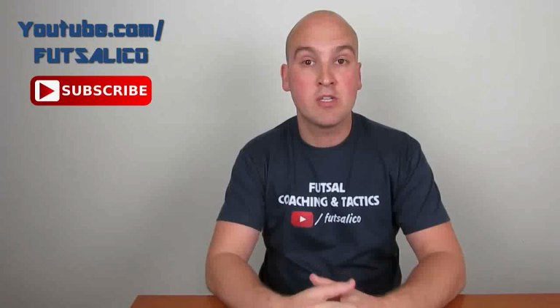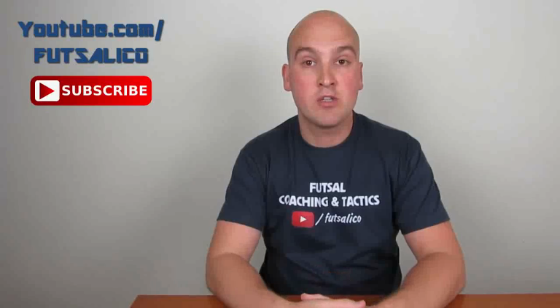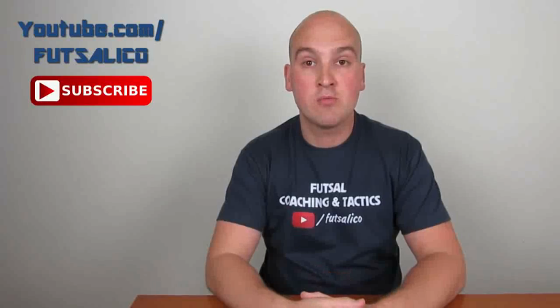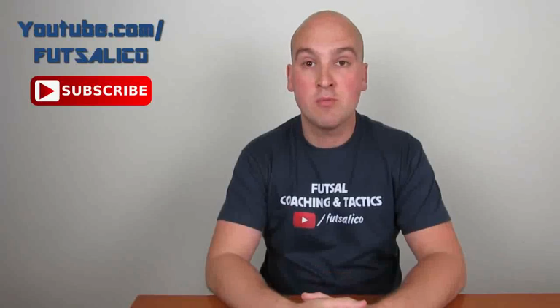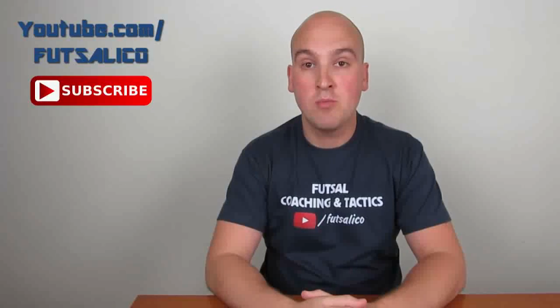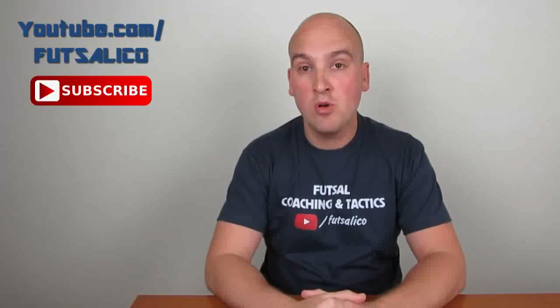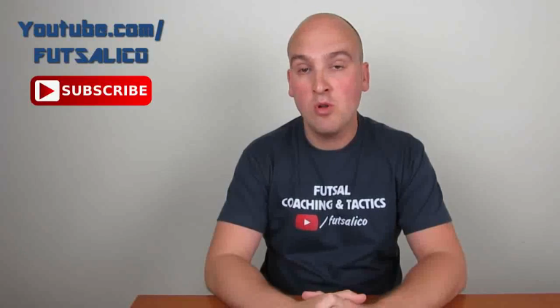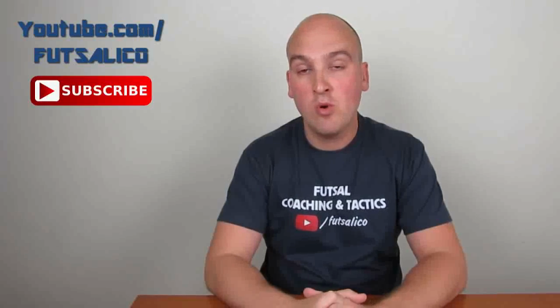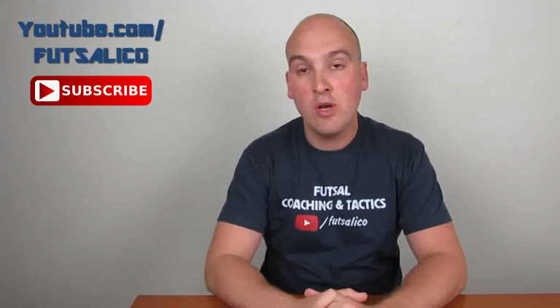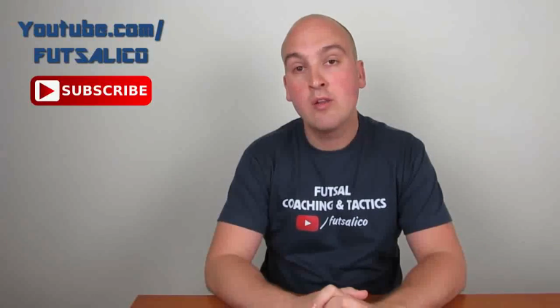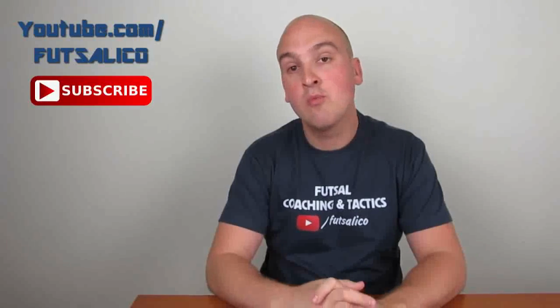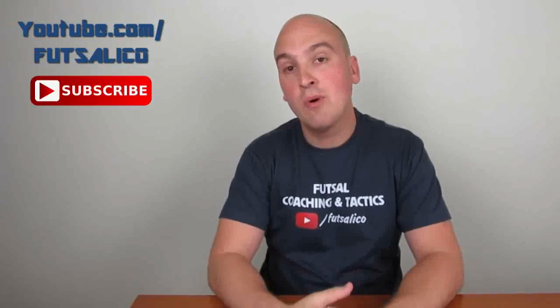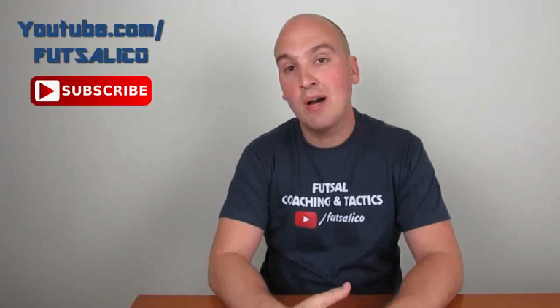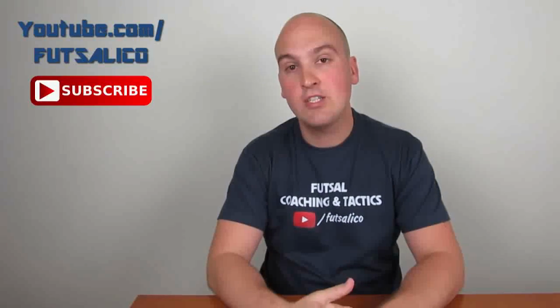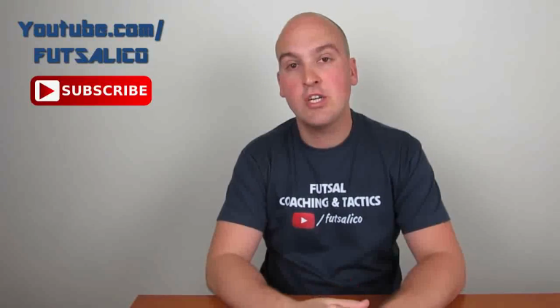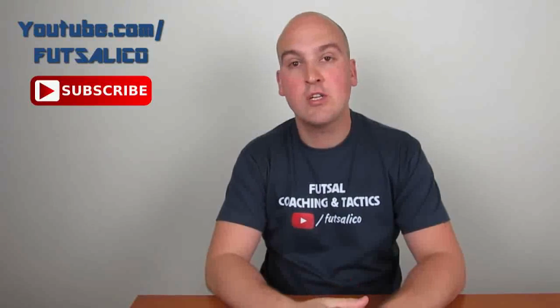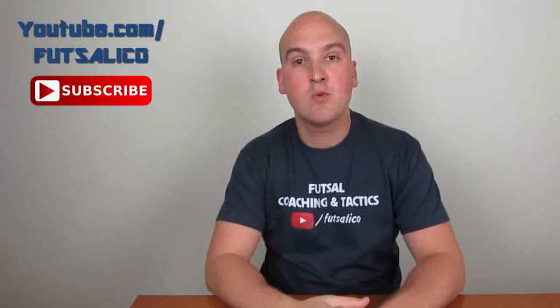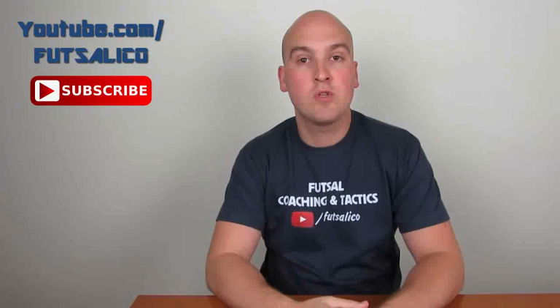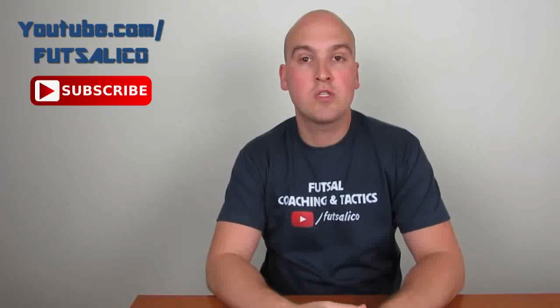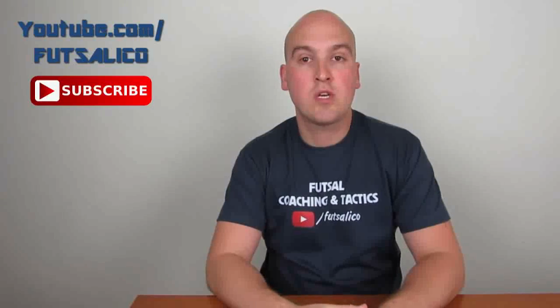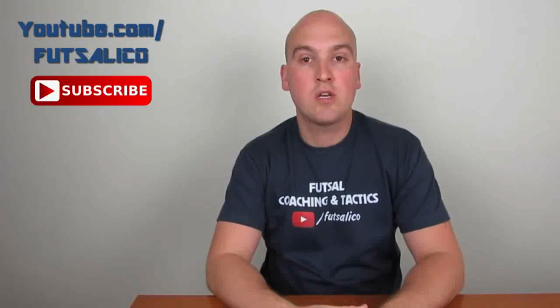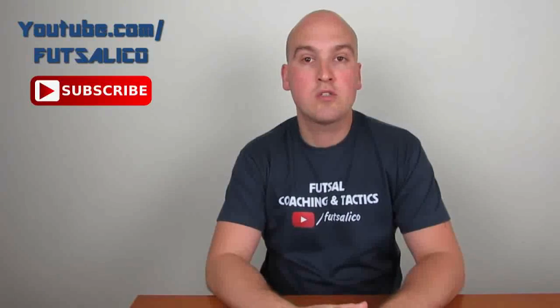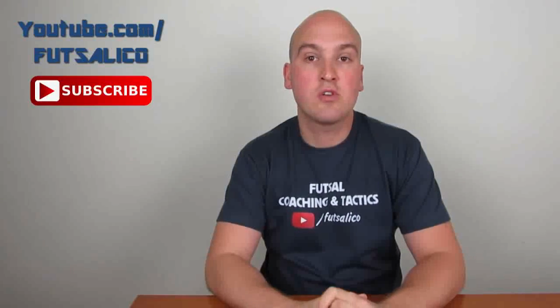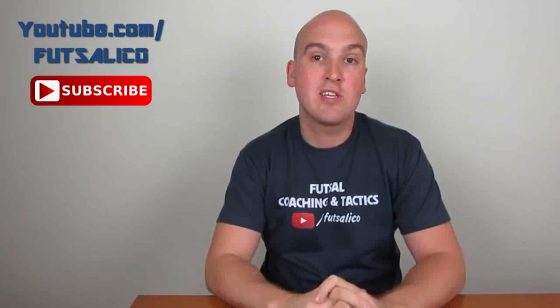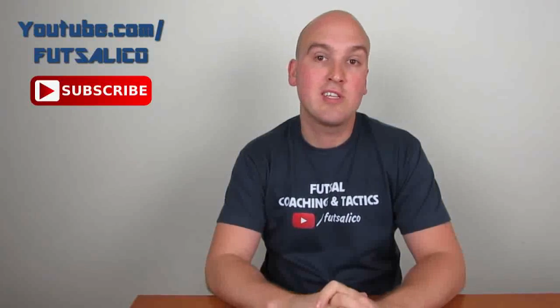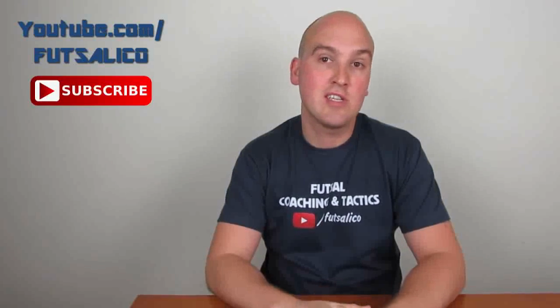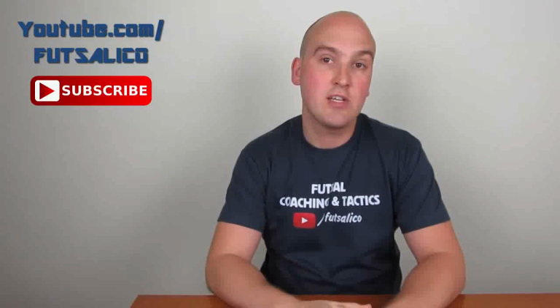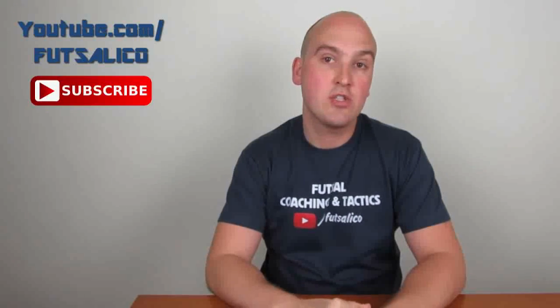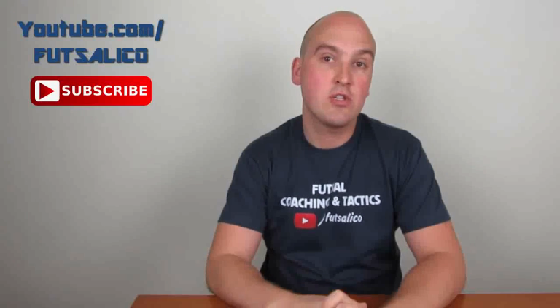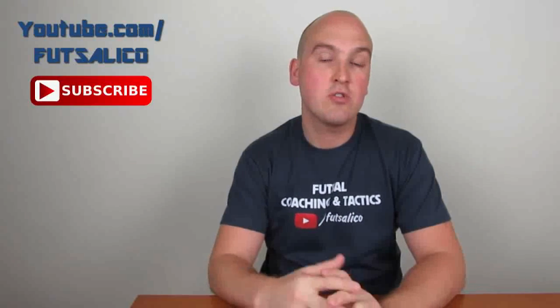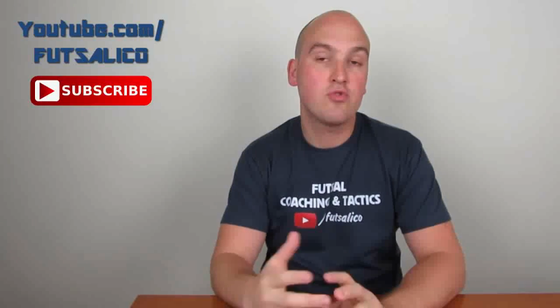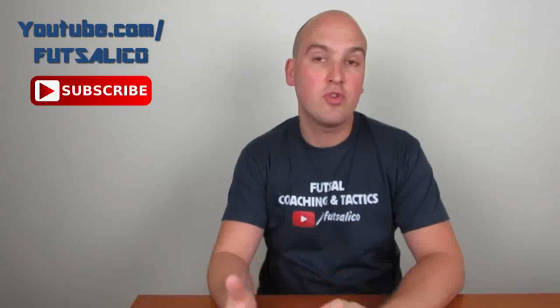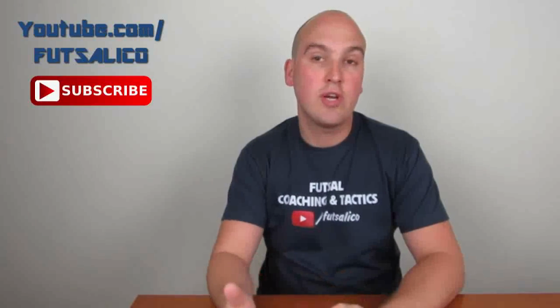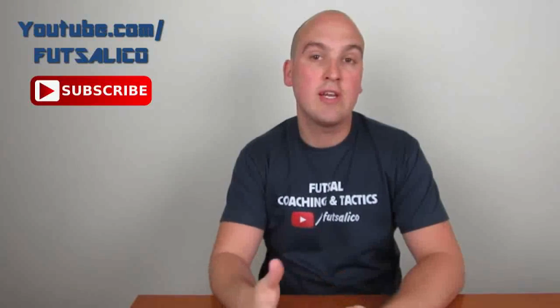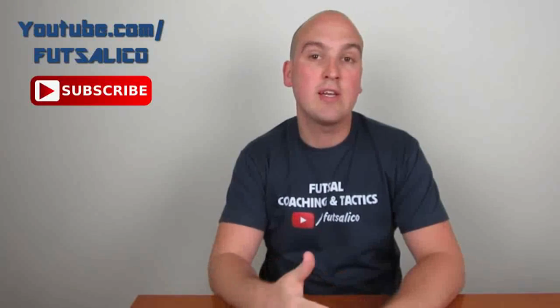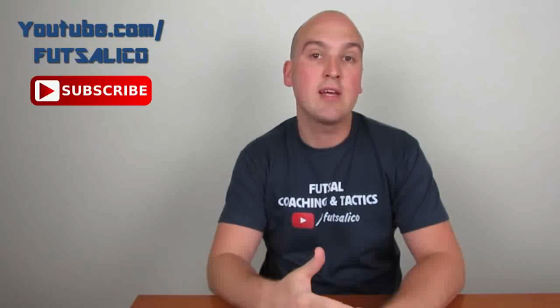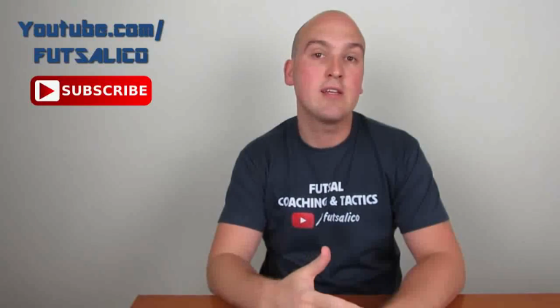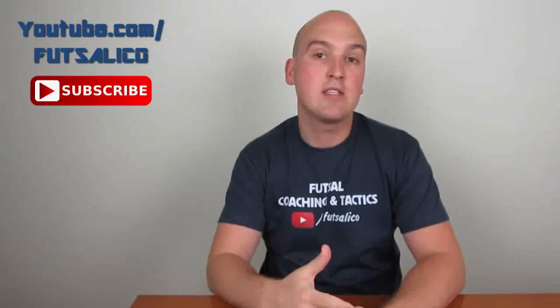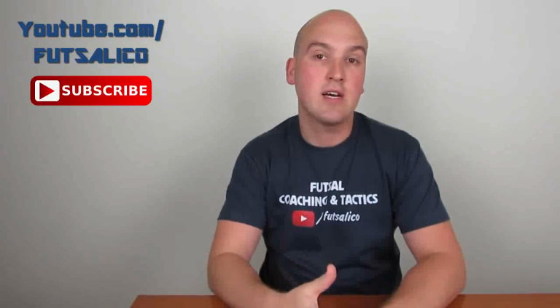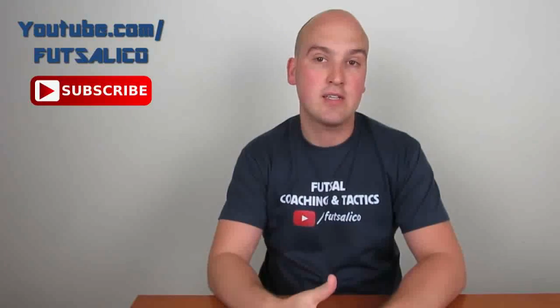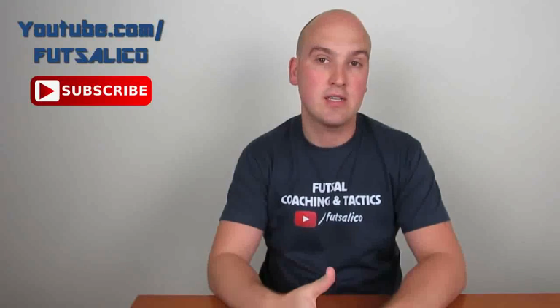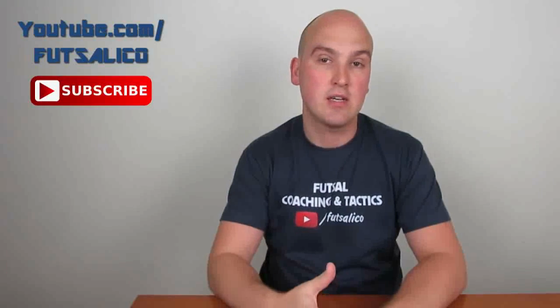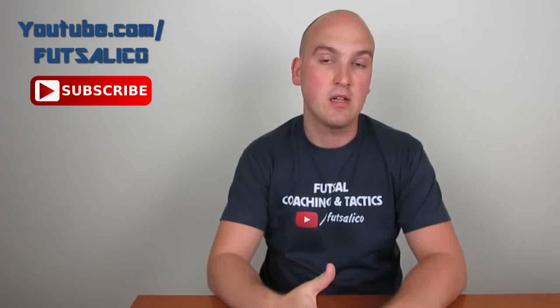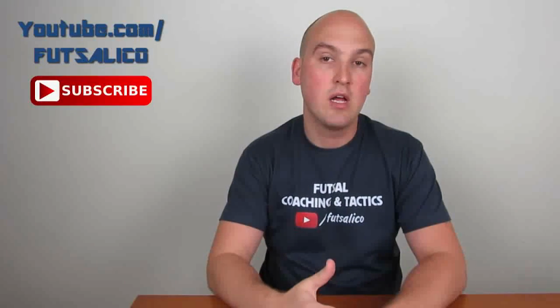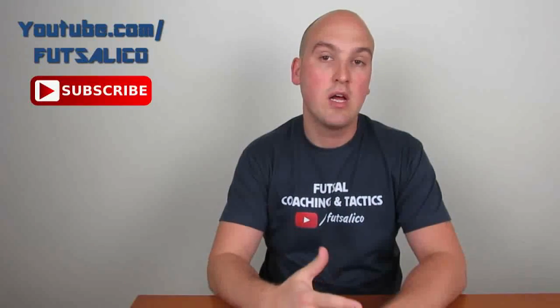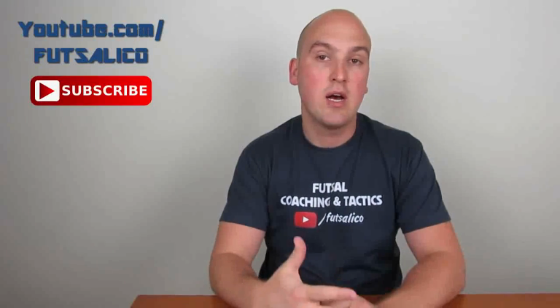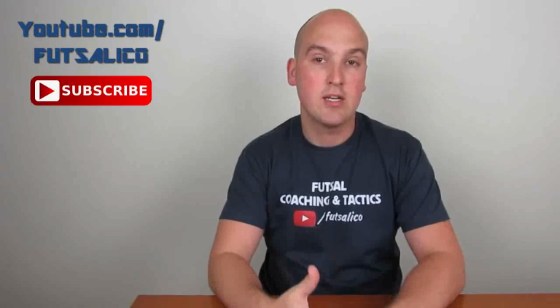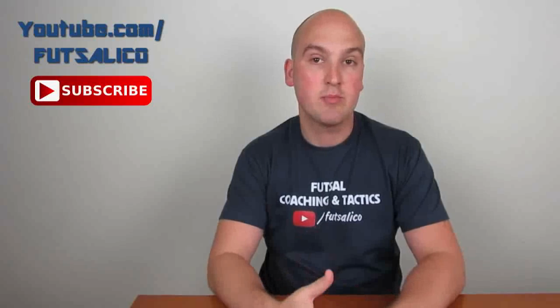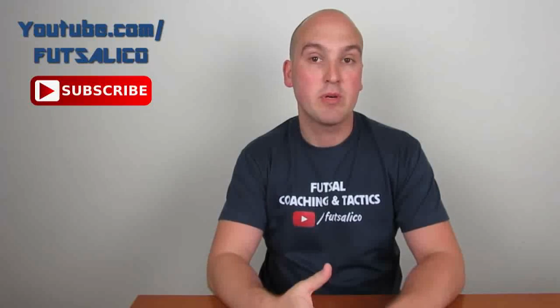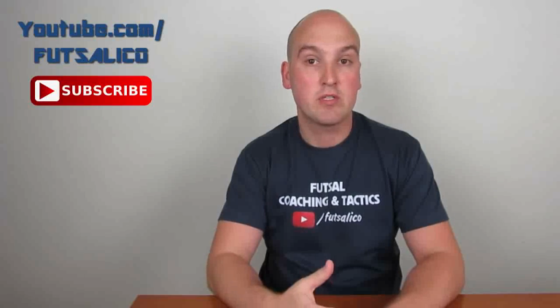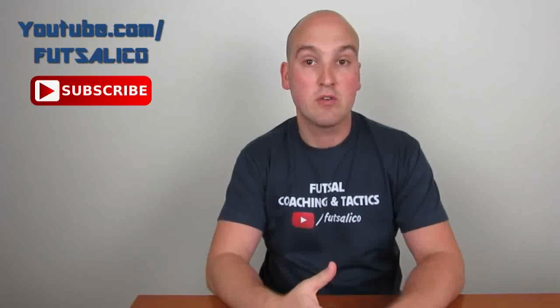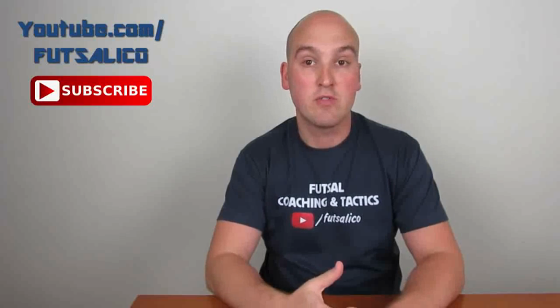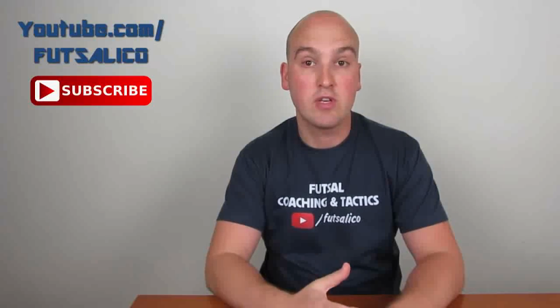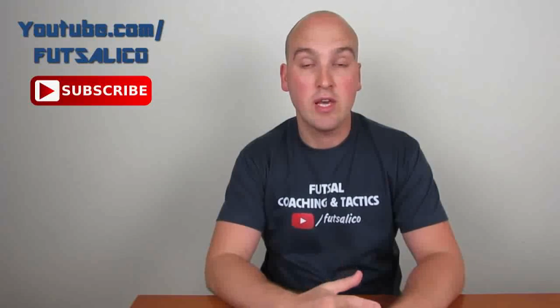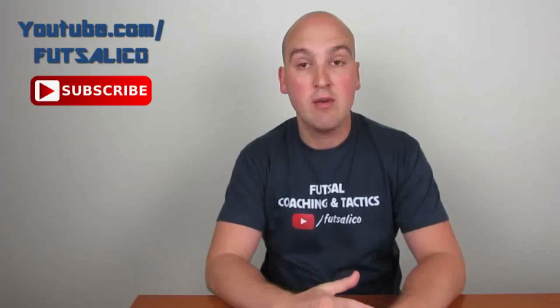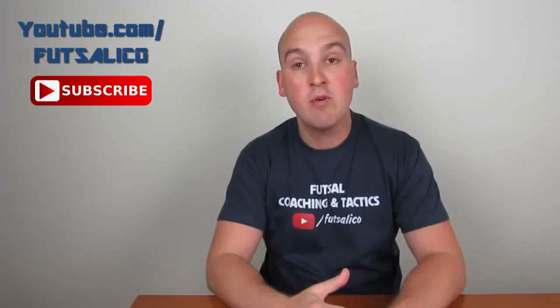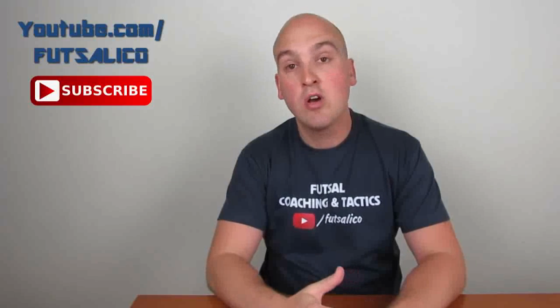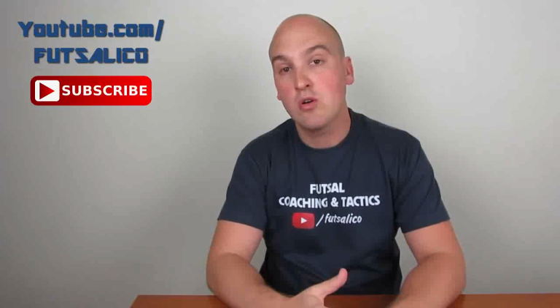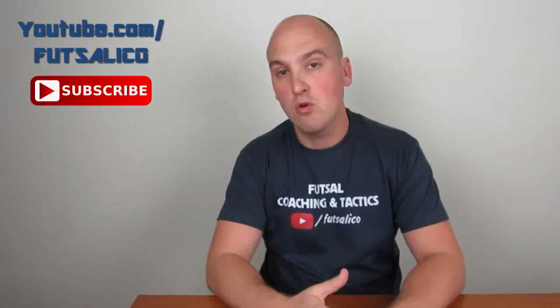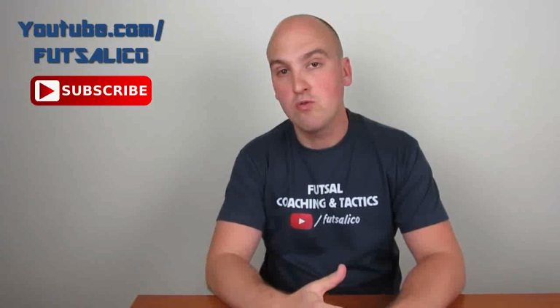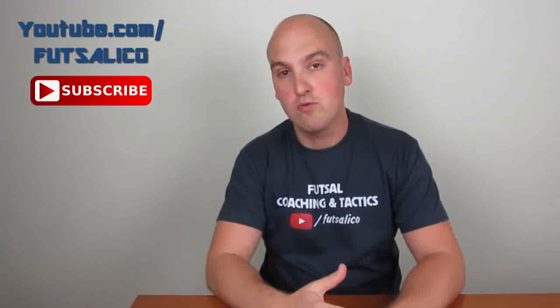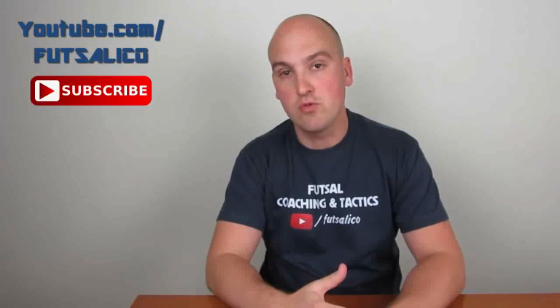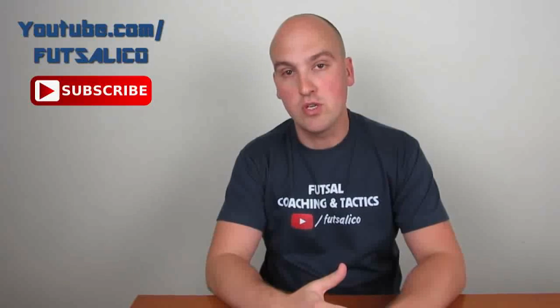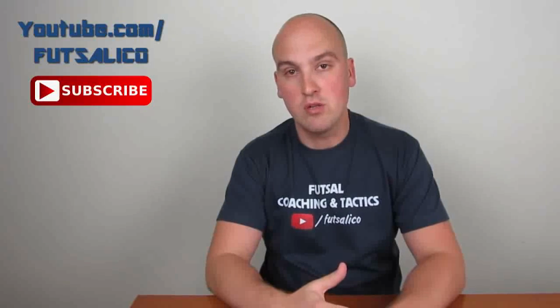My name is Artem Samoylo and on my channel we discuss organizational, training, and tactical aspects of the game called futsal.